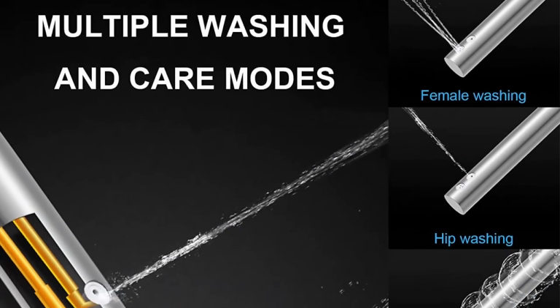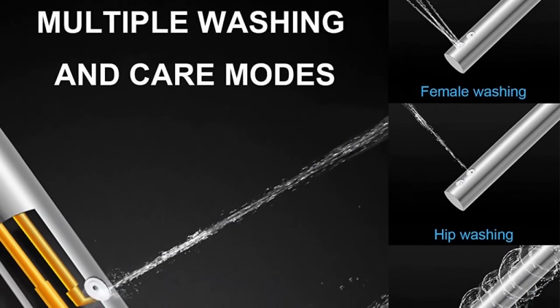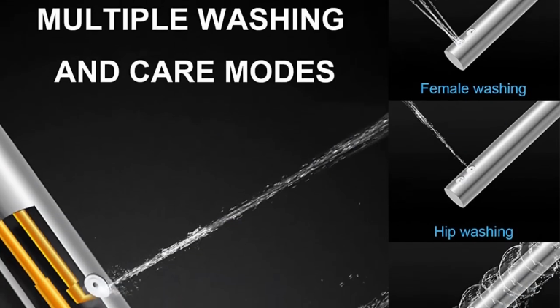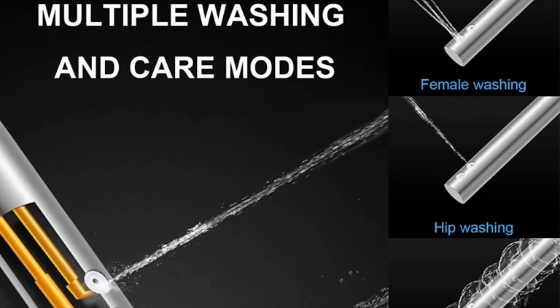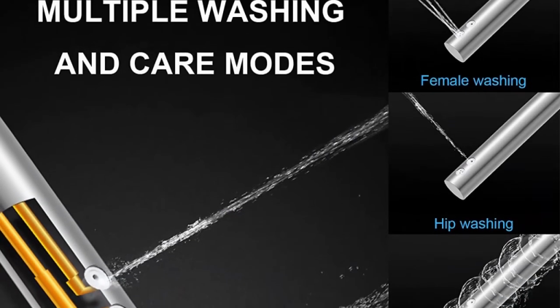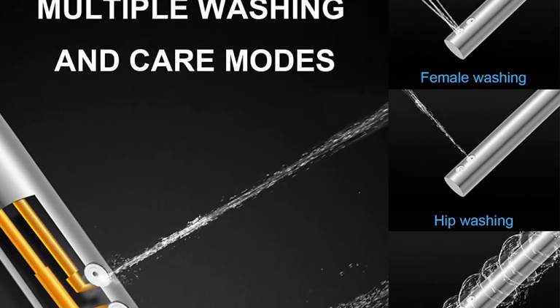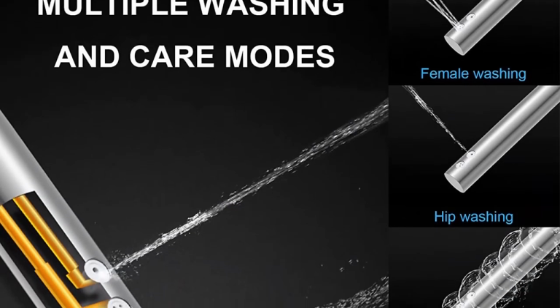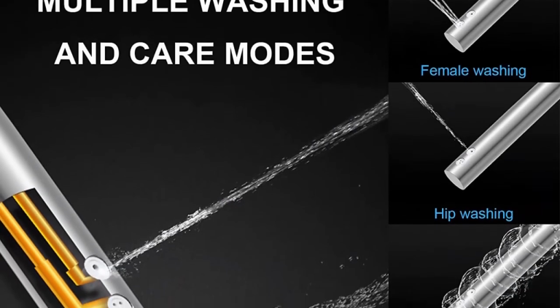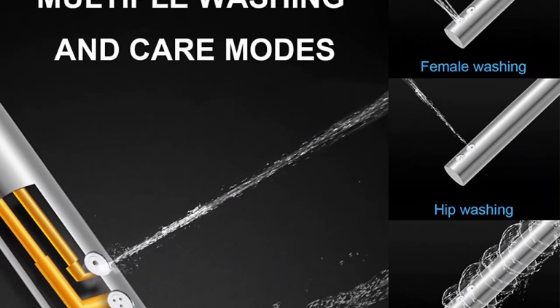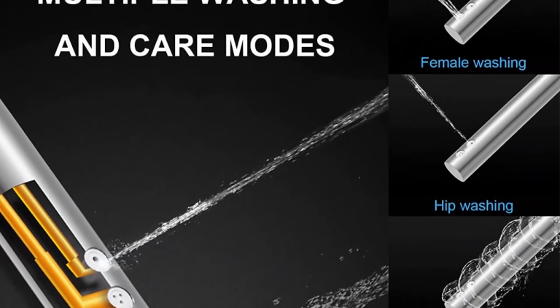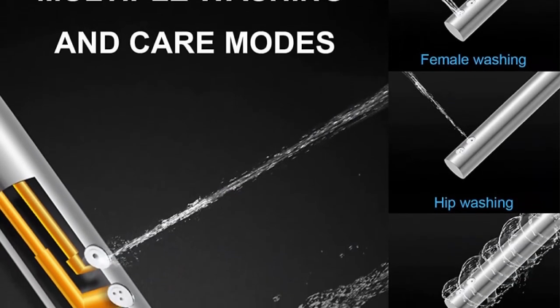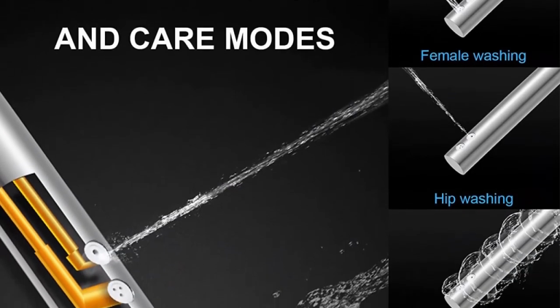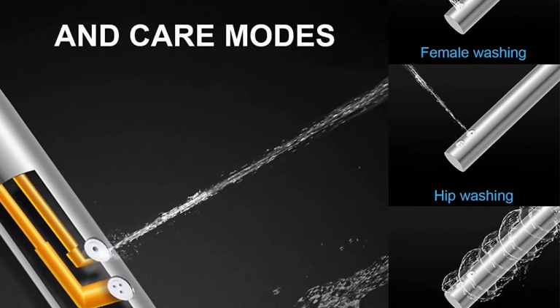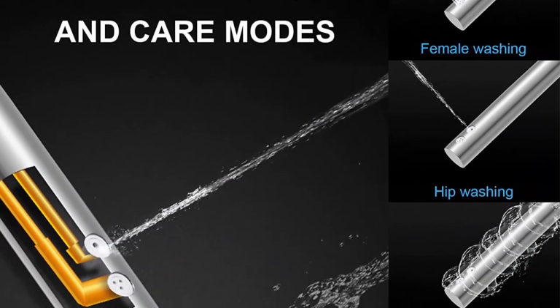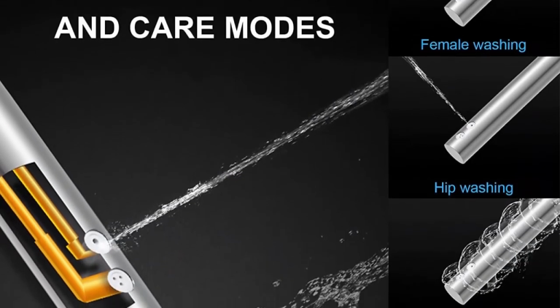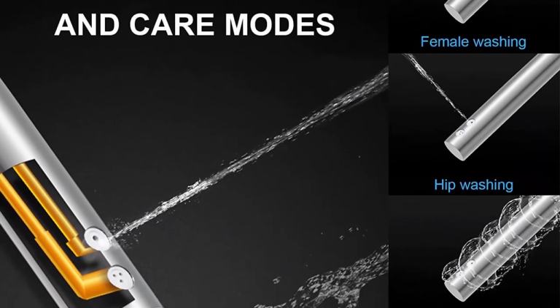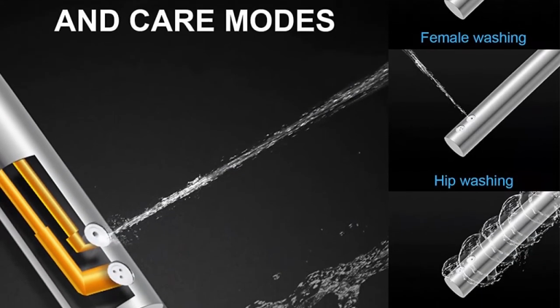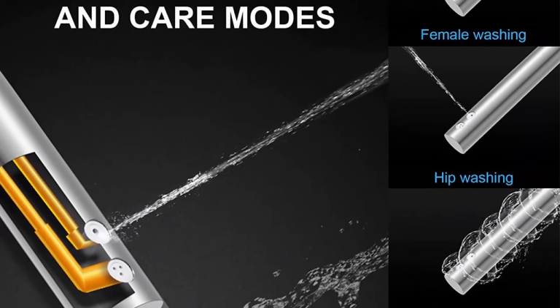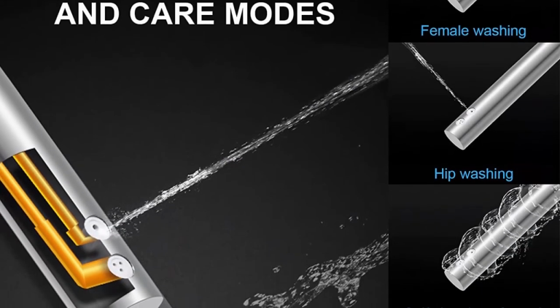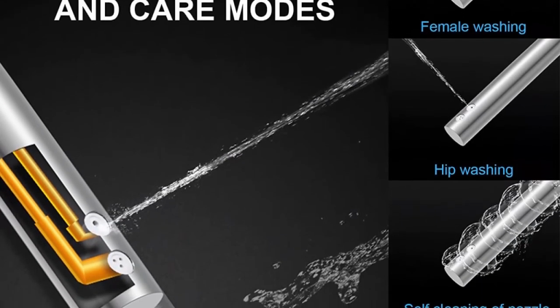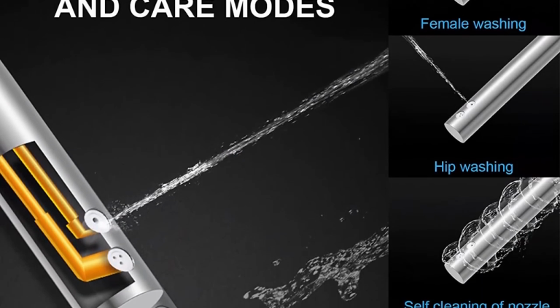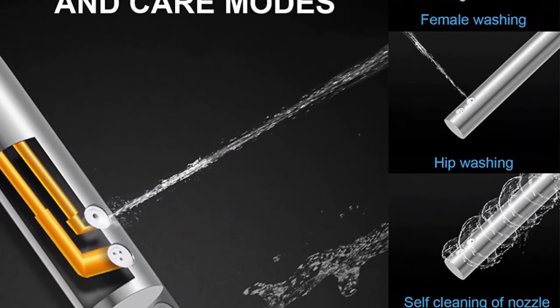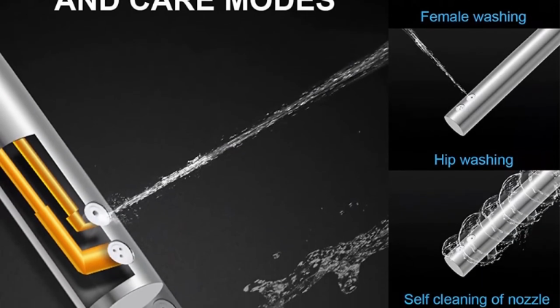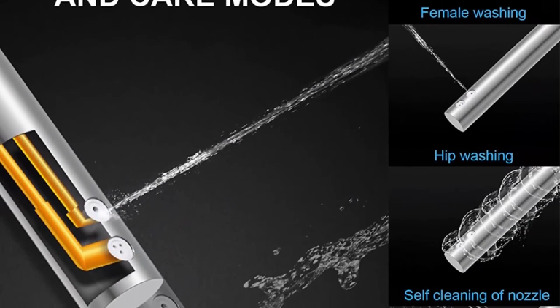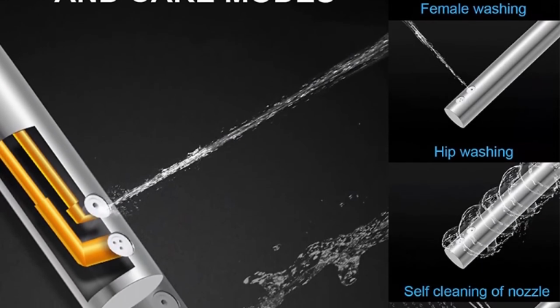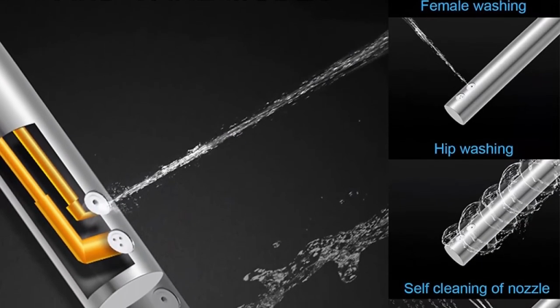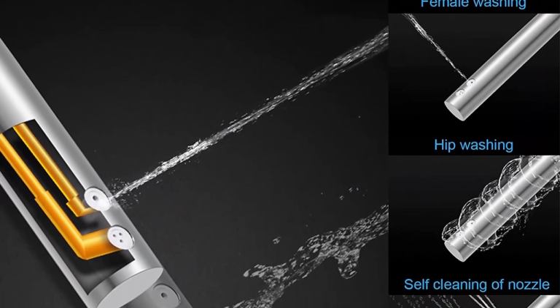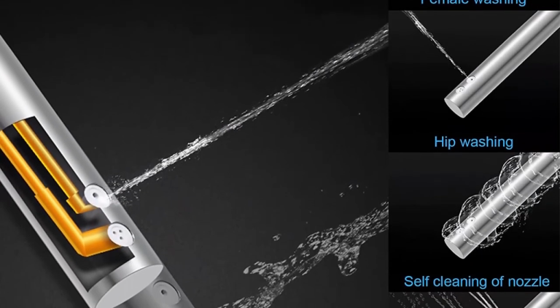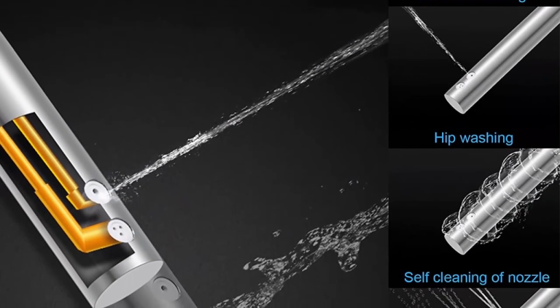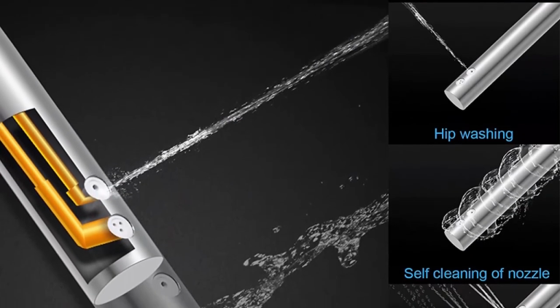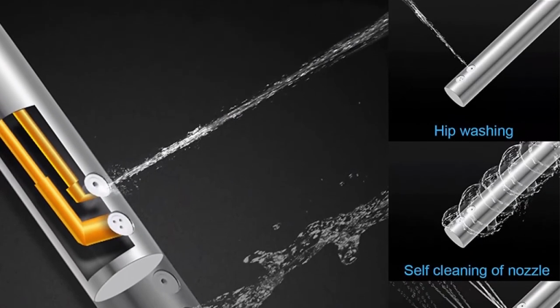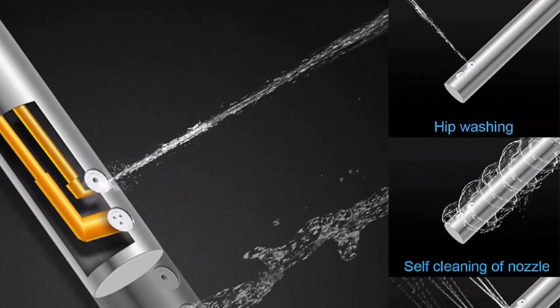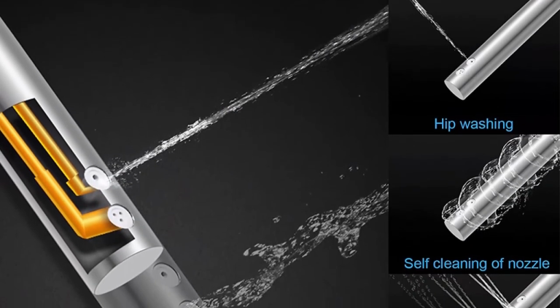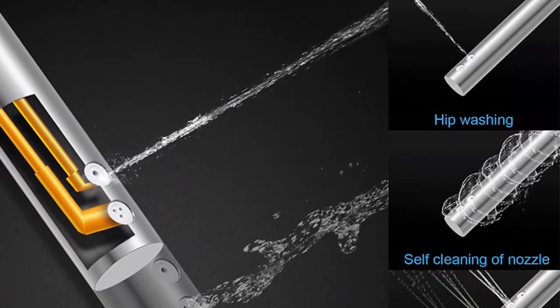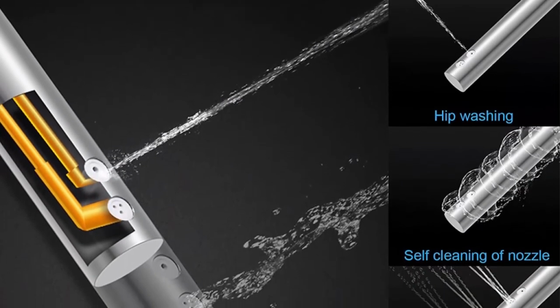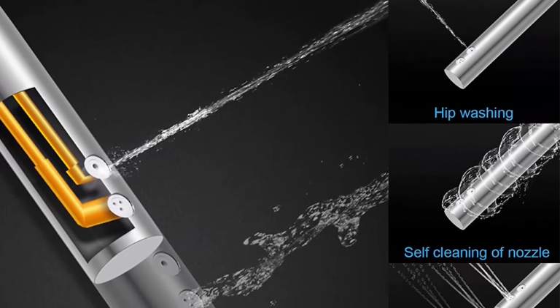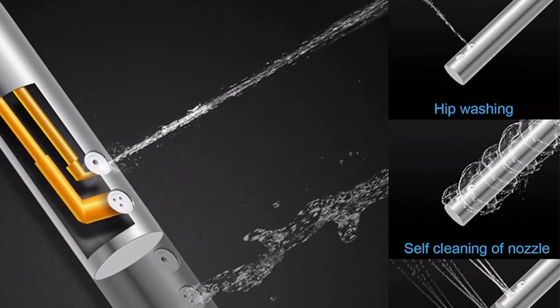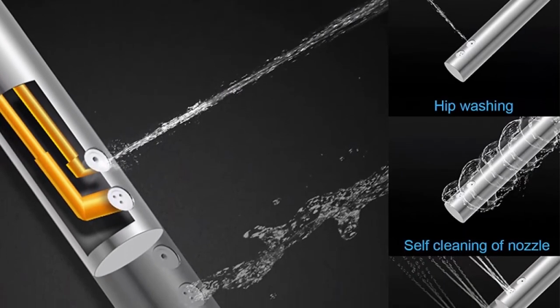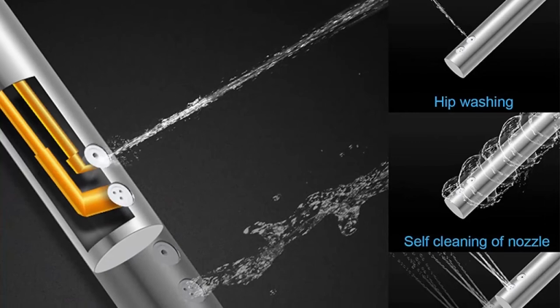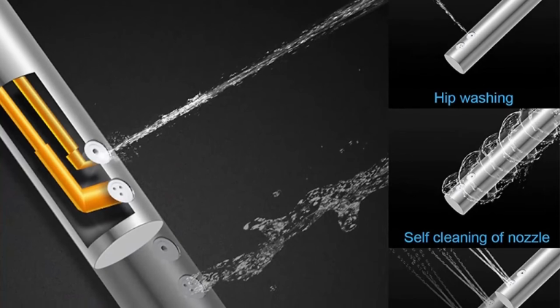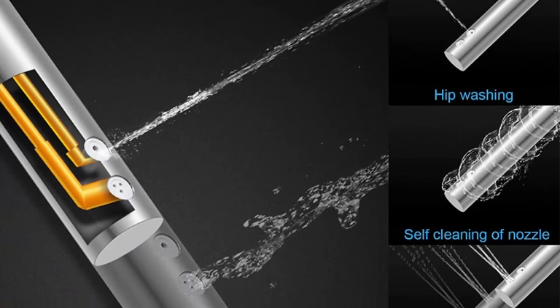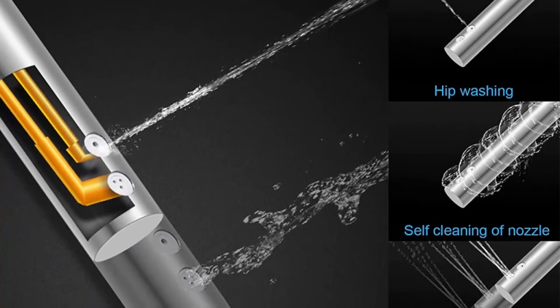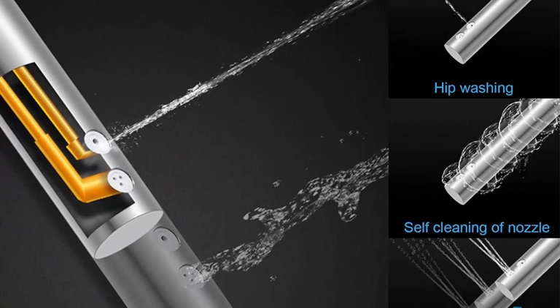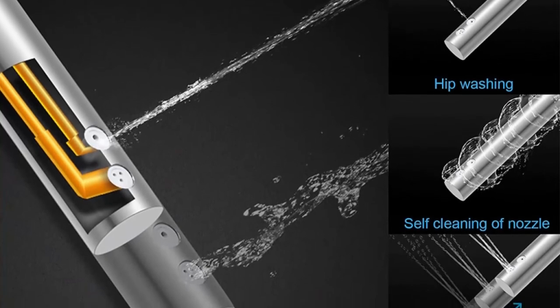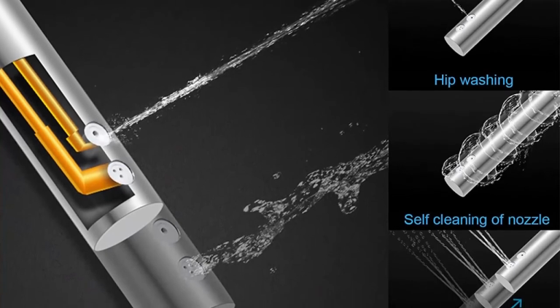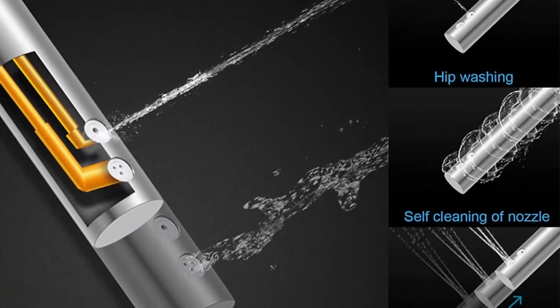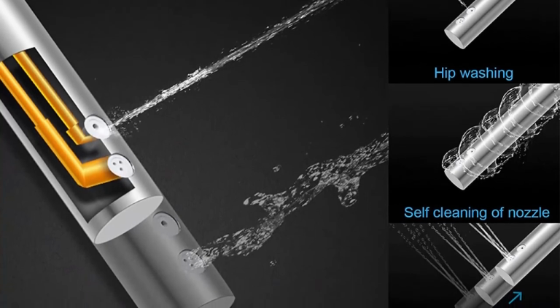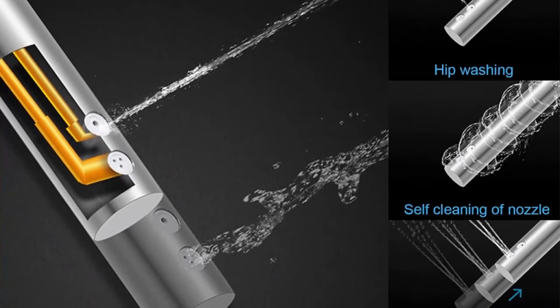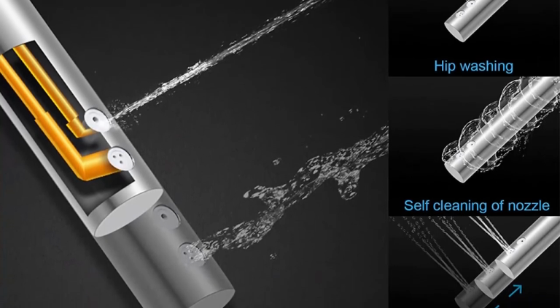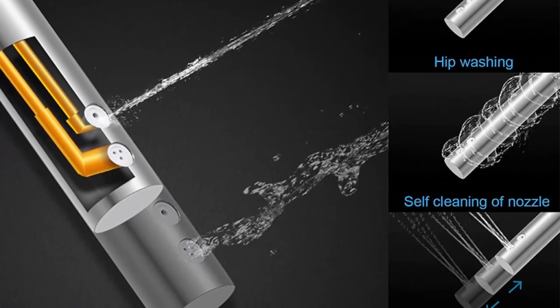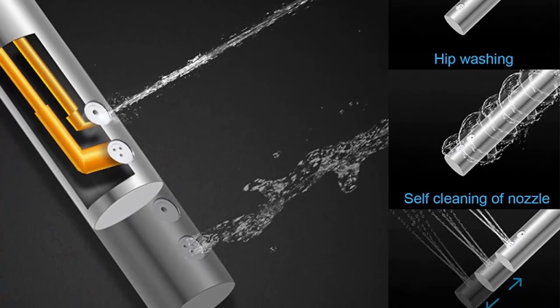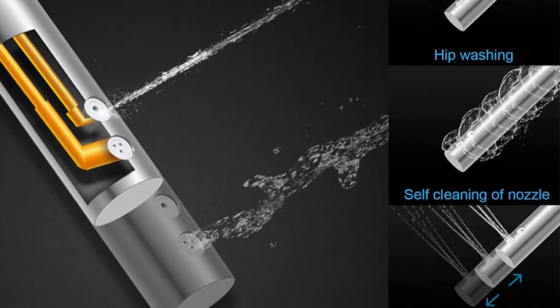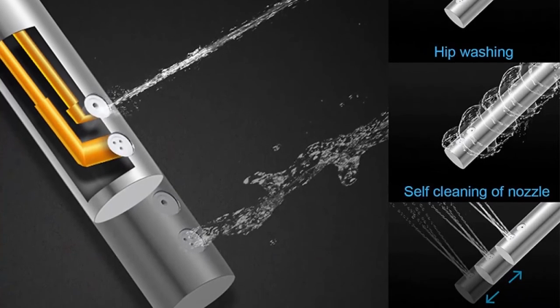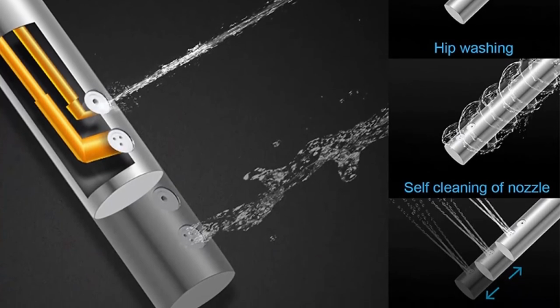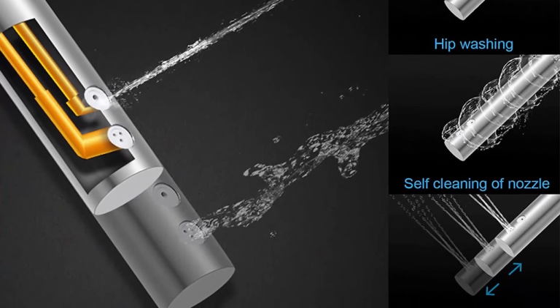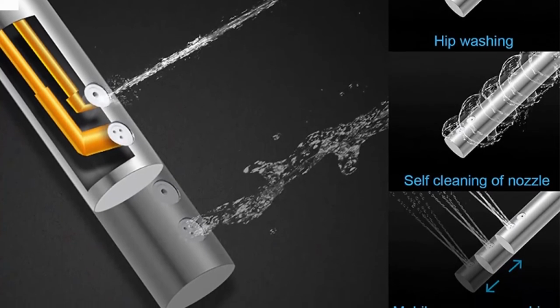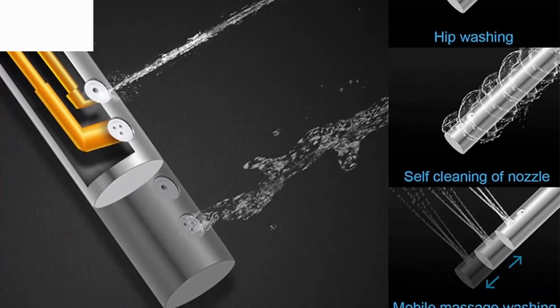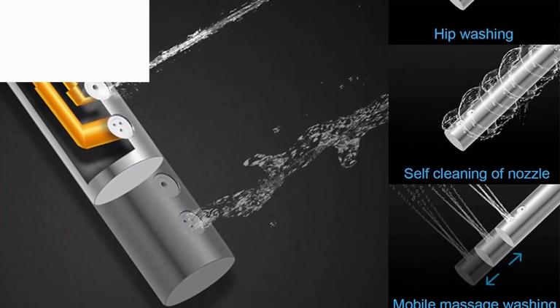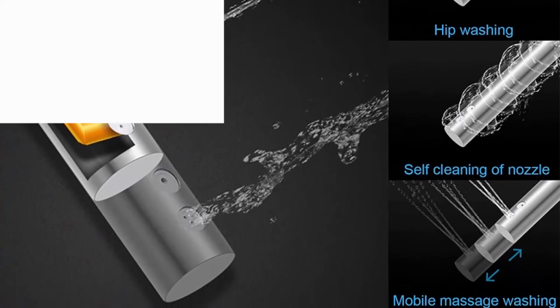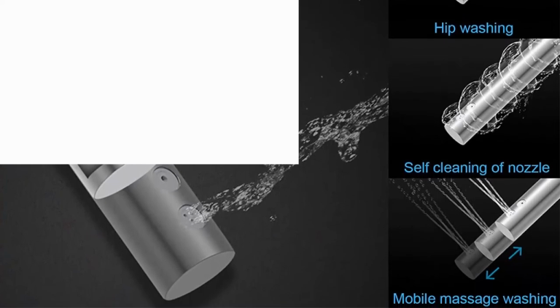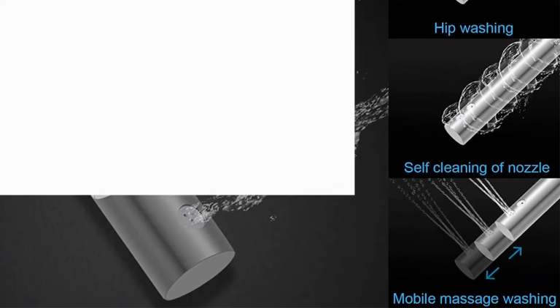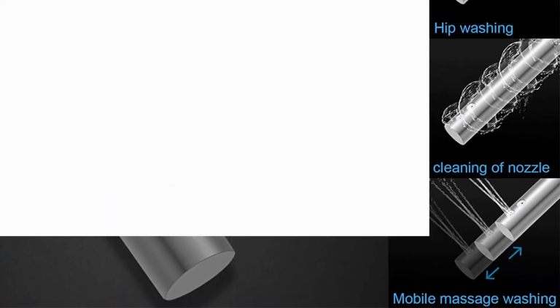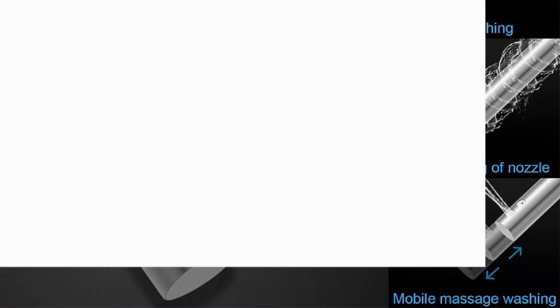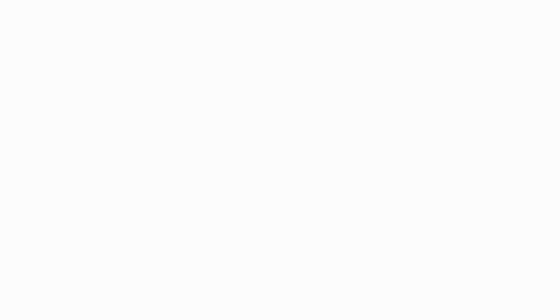Water temperature adjustment: flushing water temperature is constant, with four gear levels adjustable to suit the temperature of the human body.